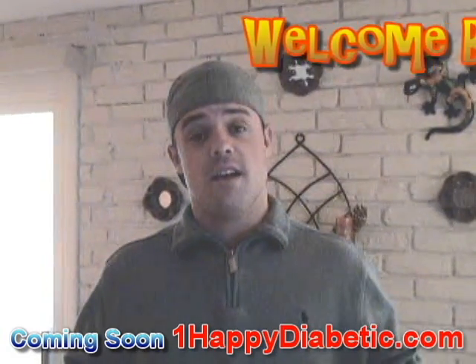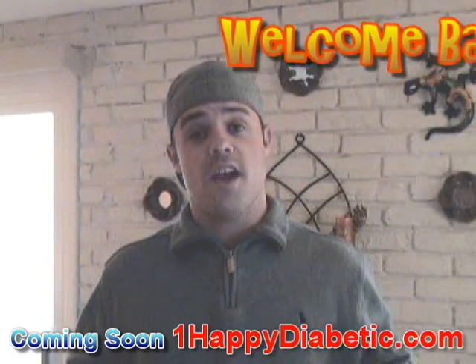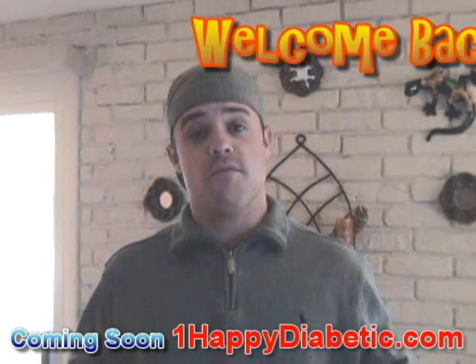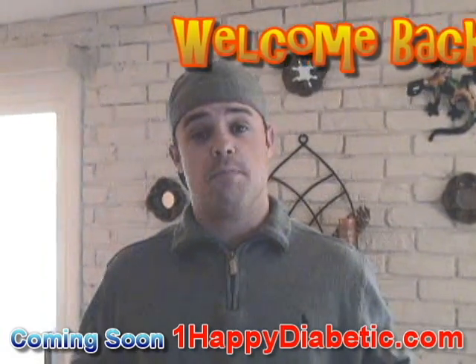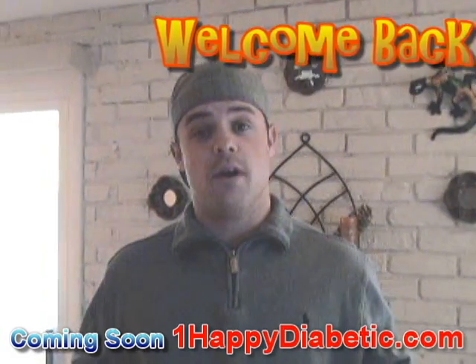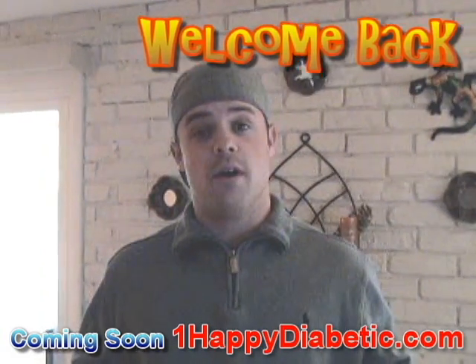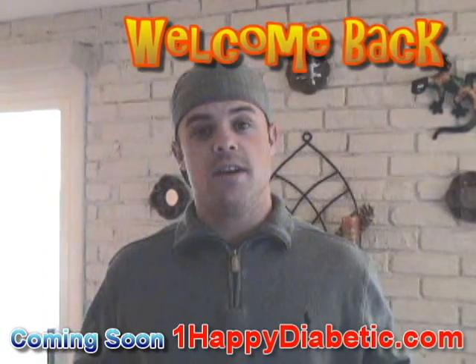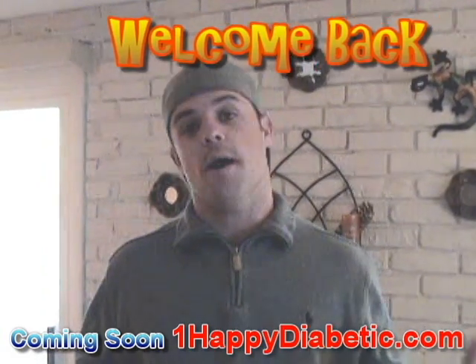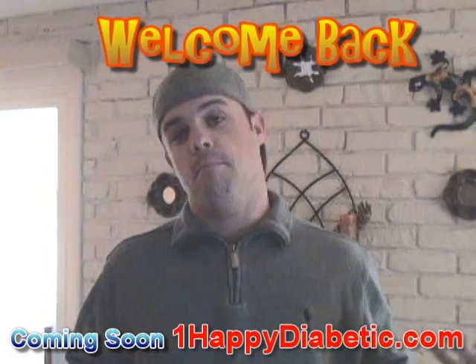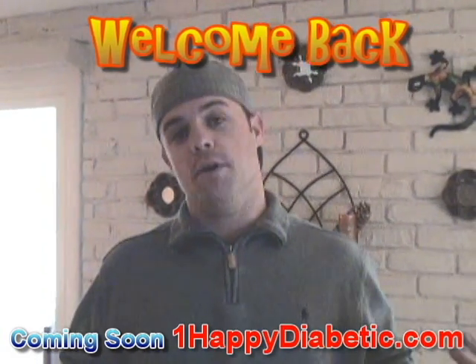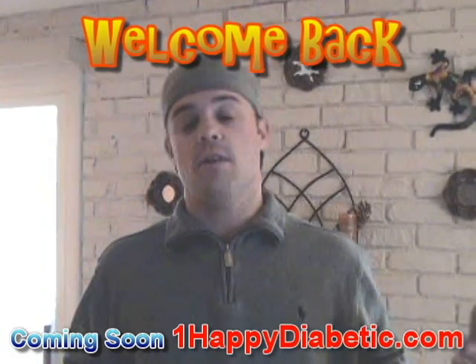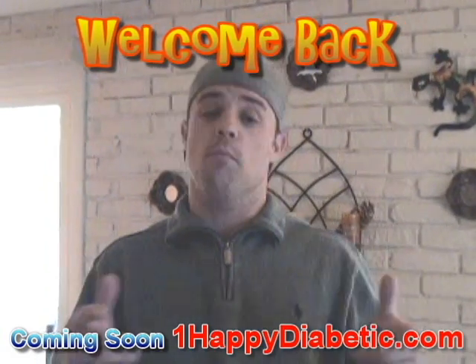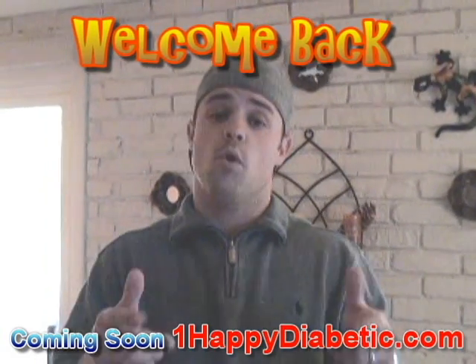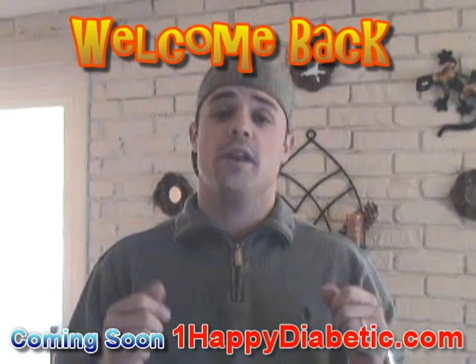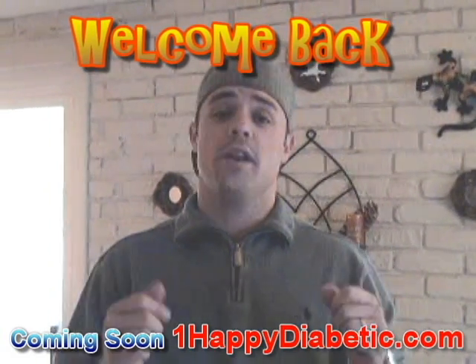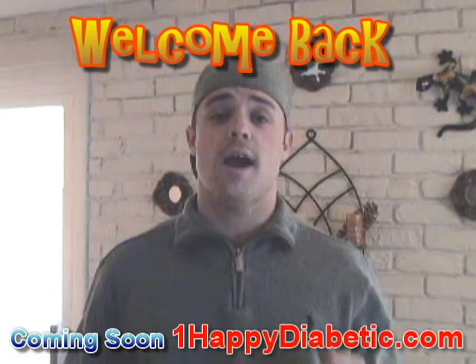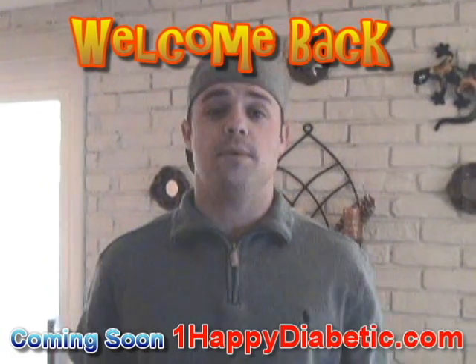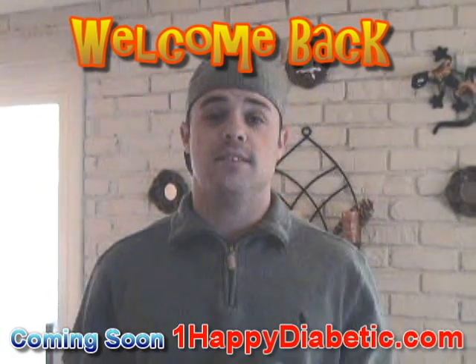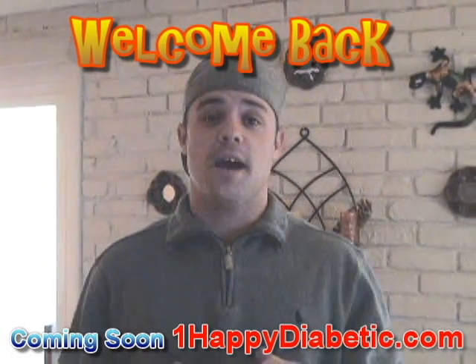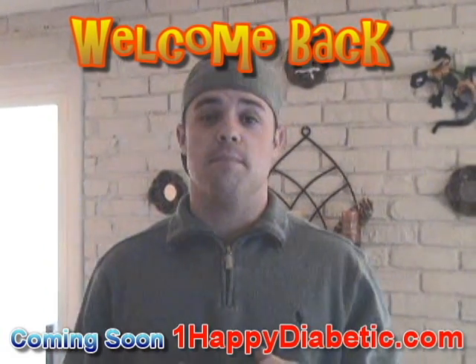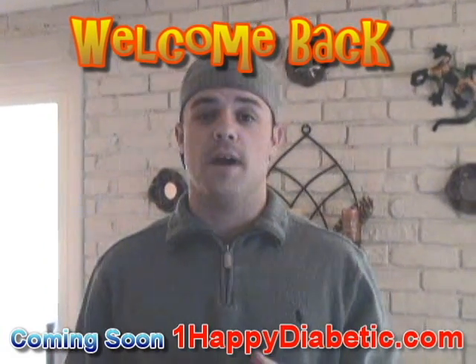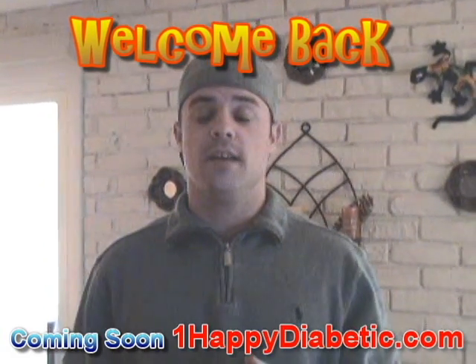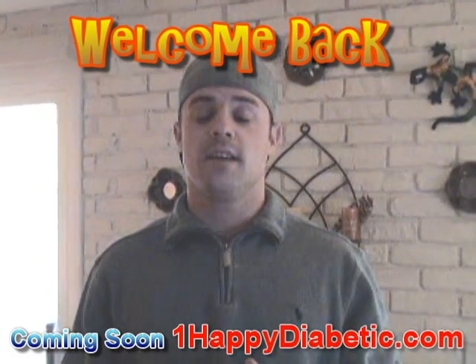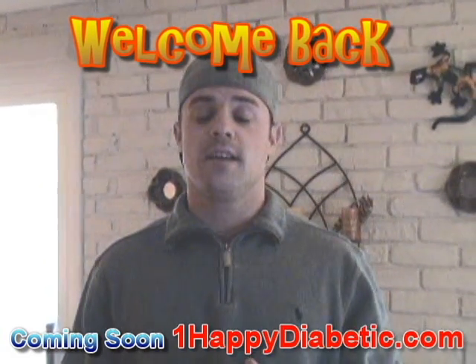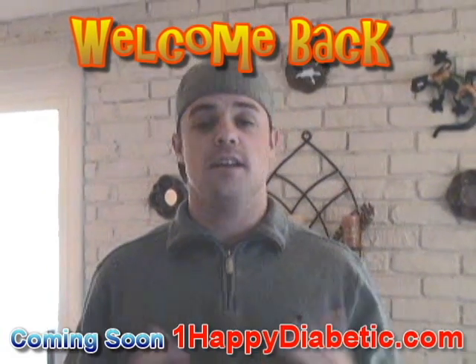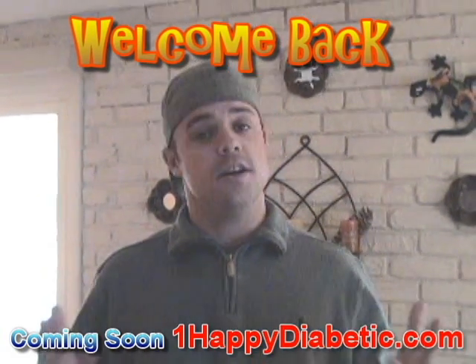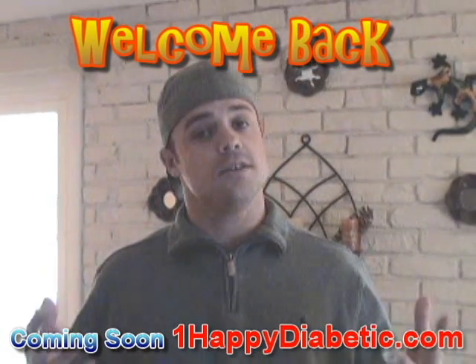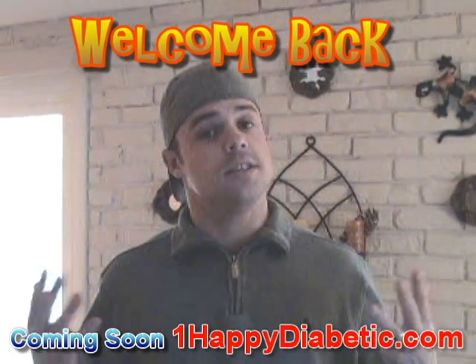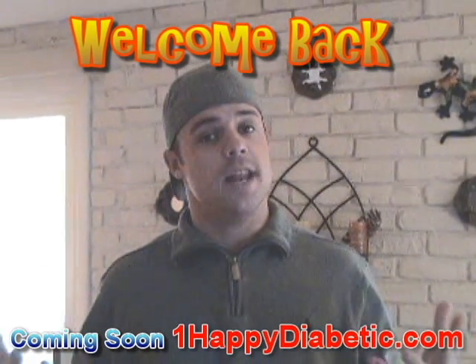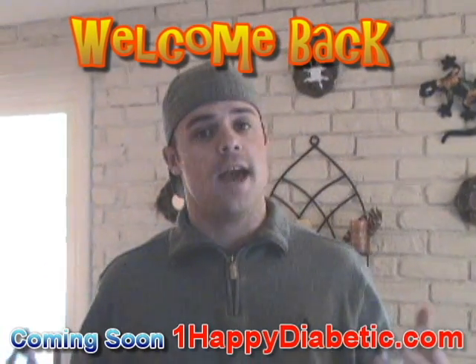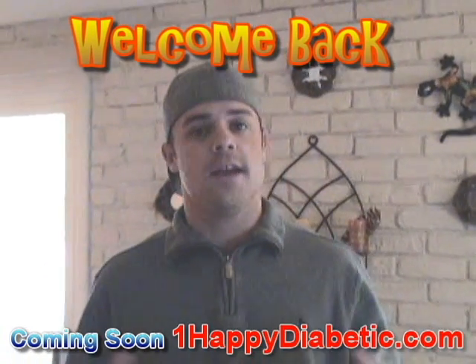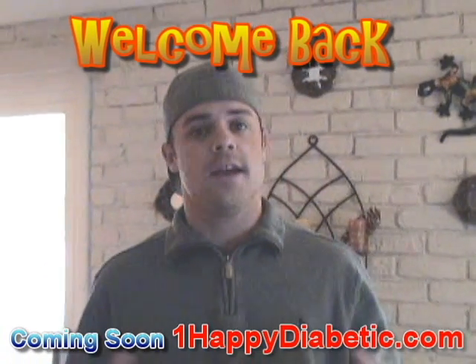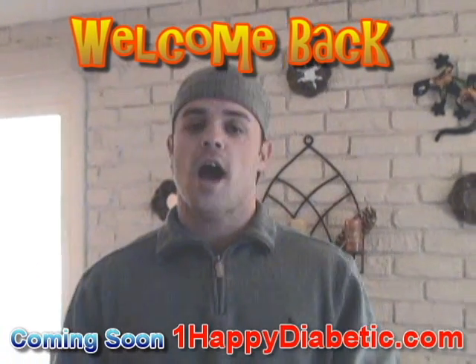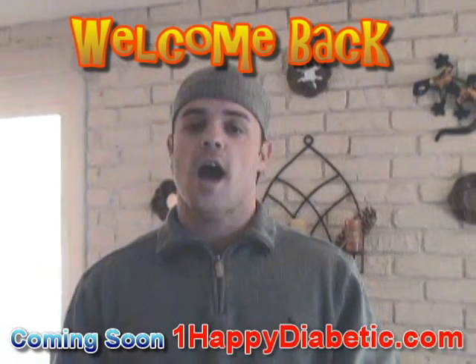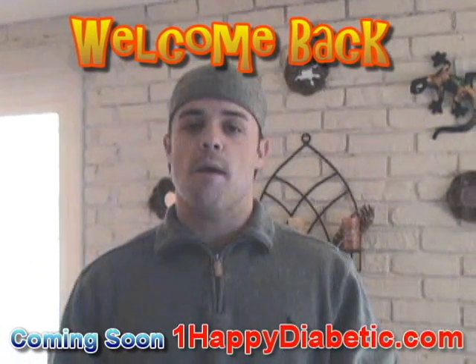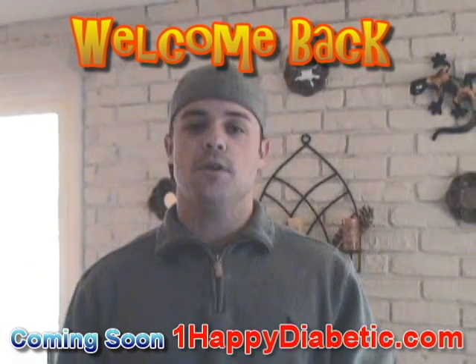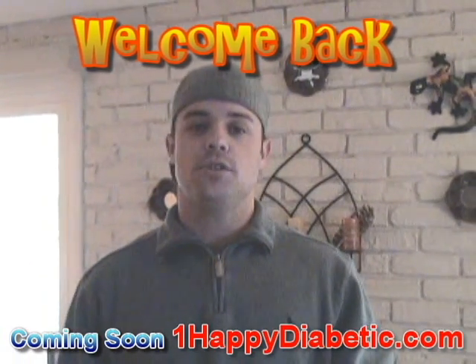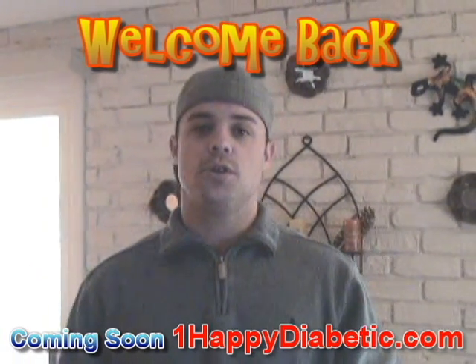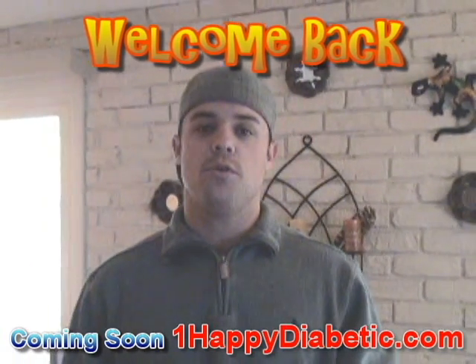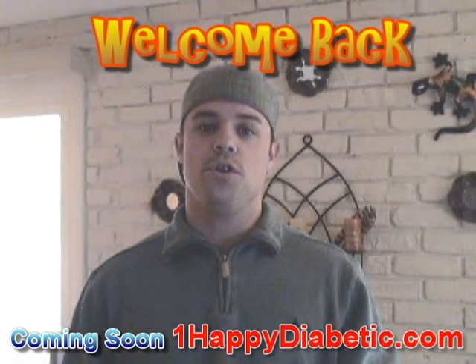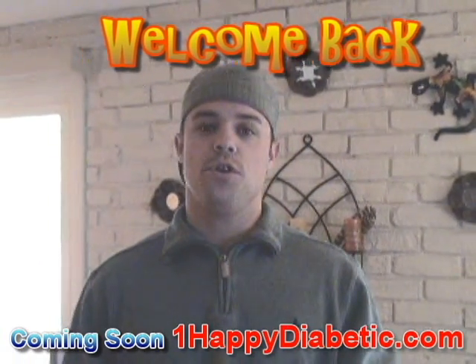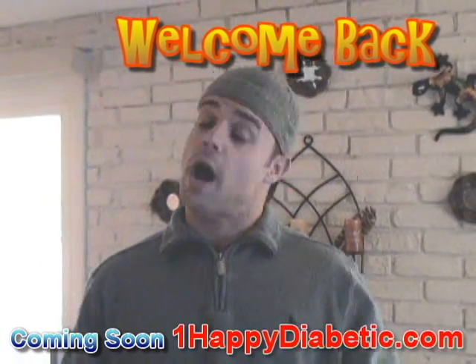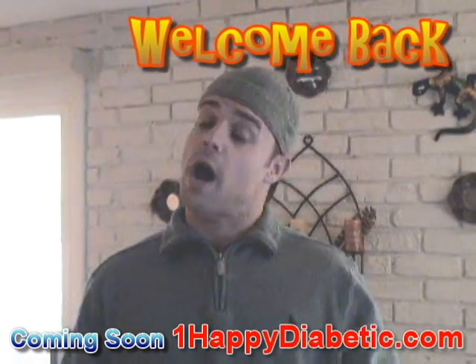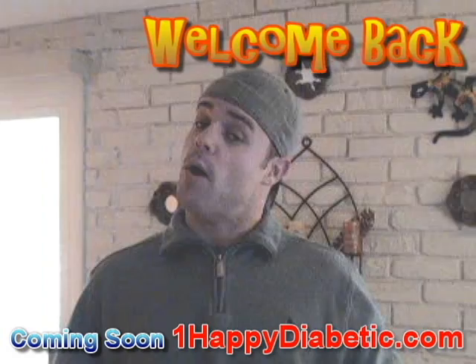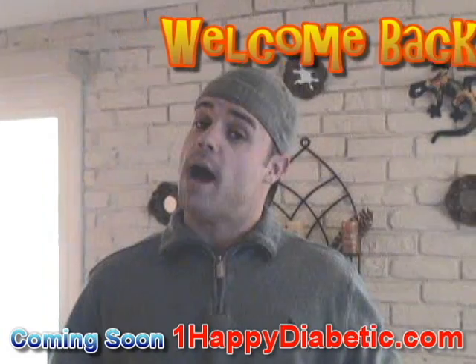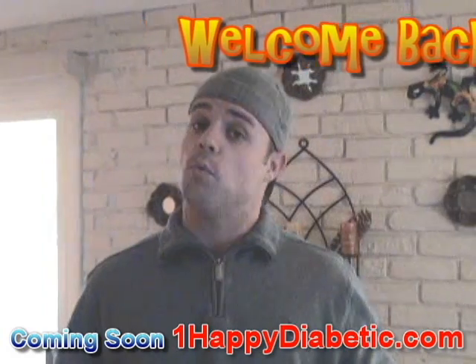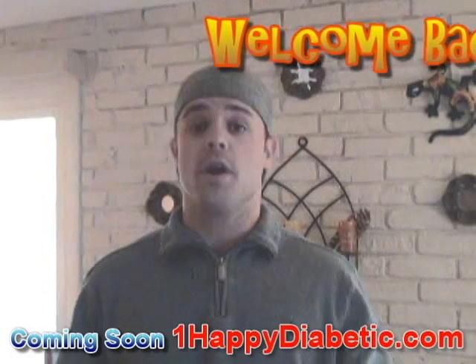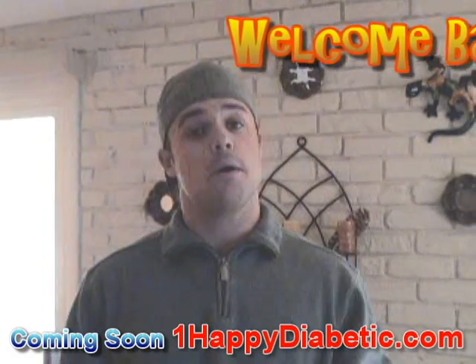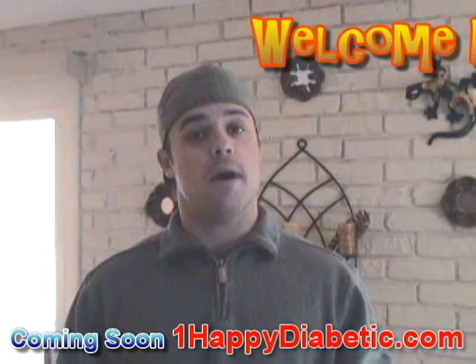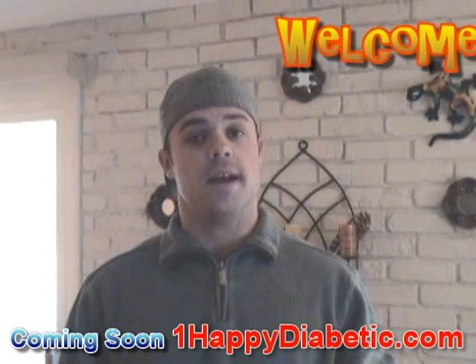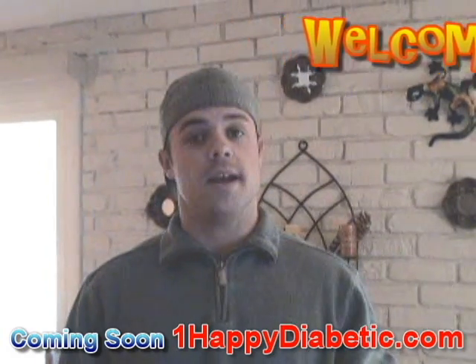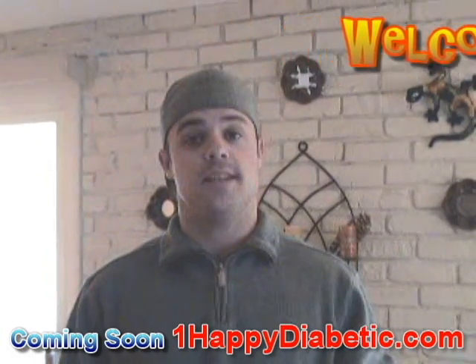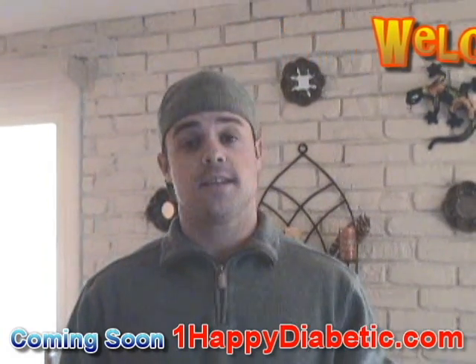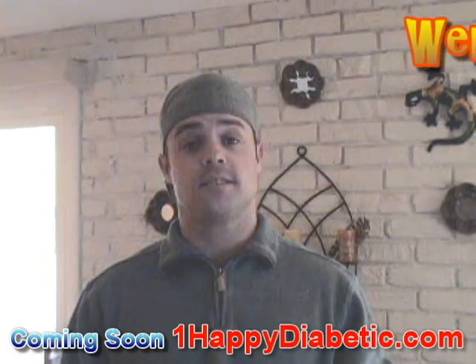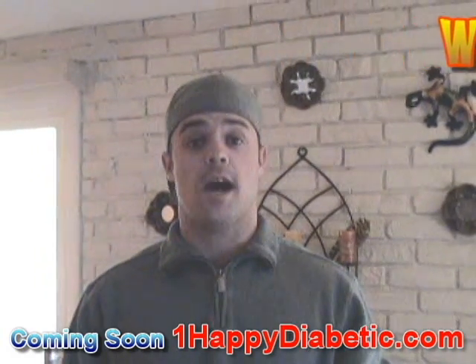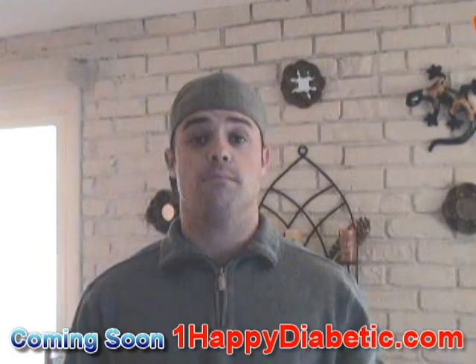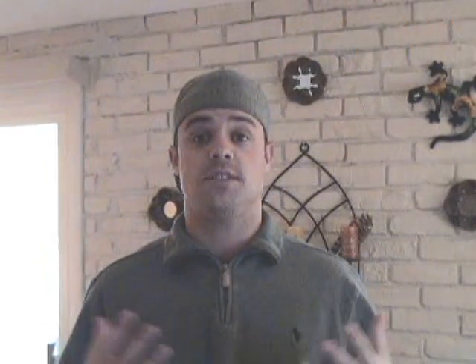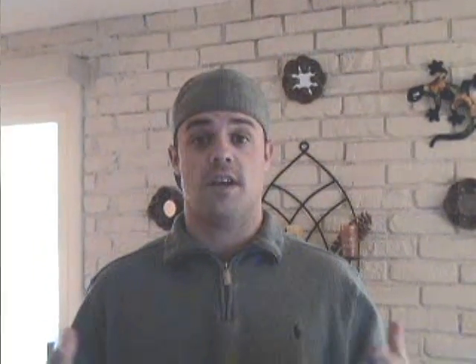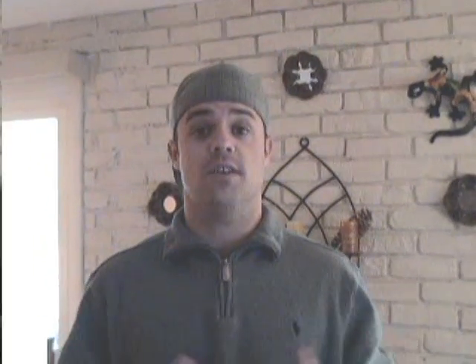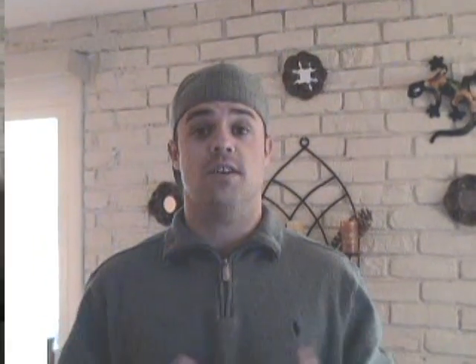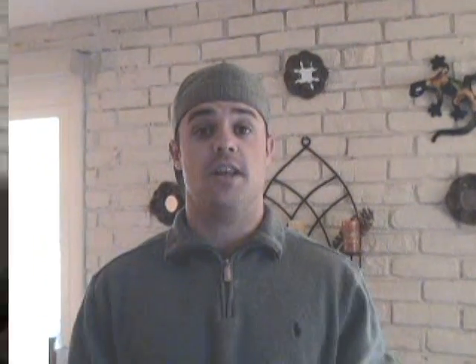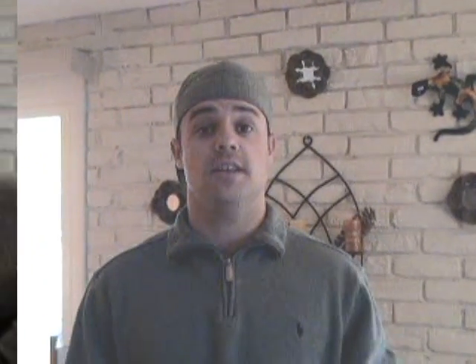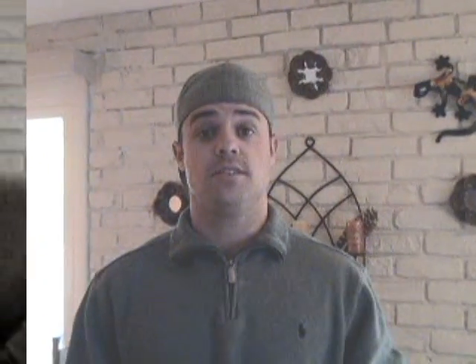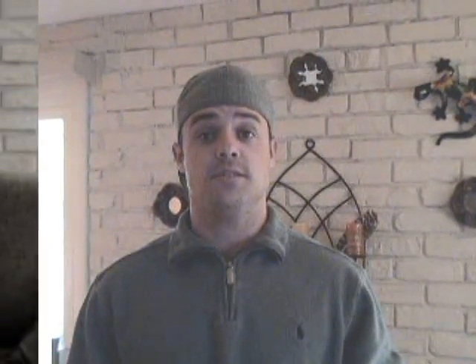Hey everybody, I'm Bill — I'm One Happy Diabetic — and here today I'm going to show you how I wear my Dexcom 7-Day Sensor.